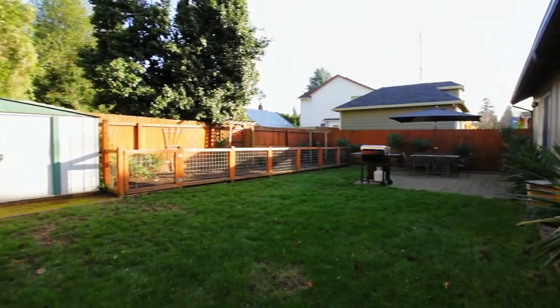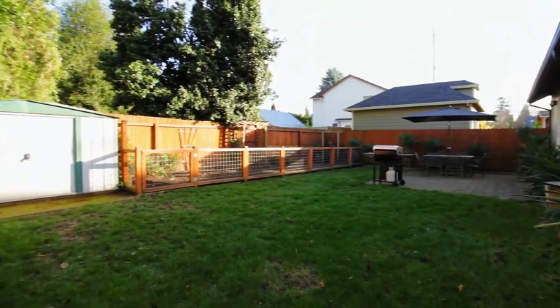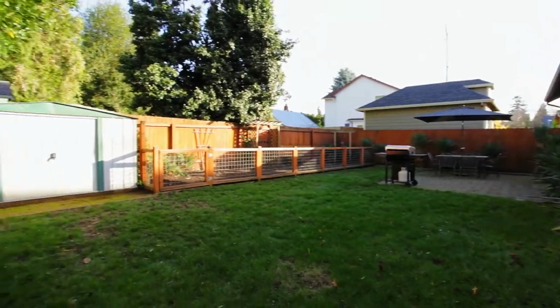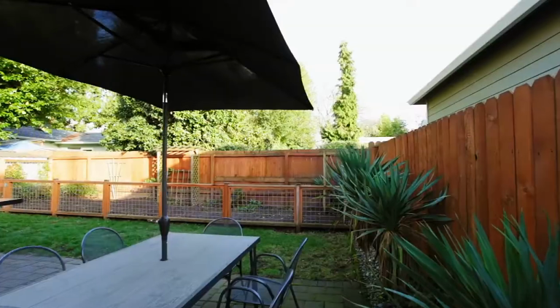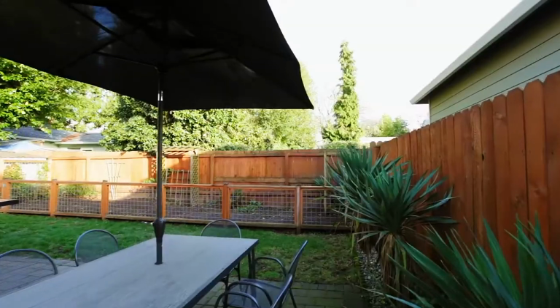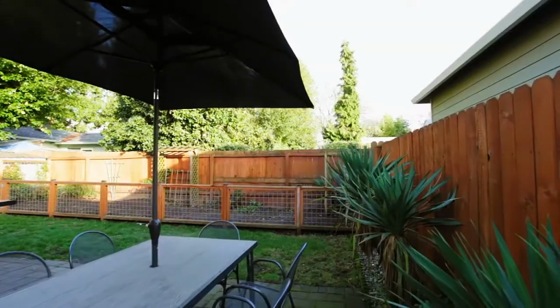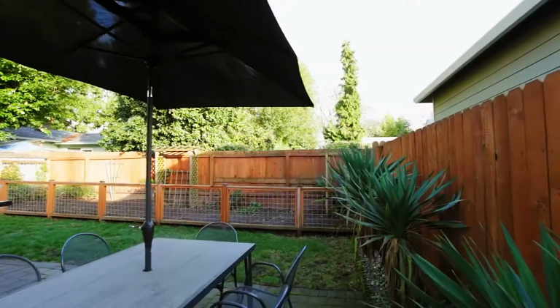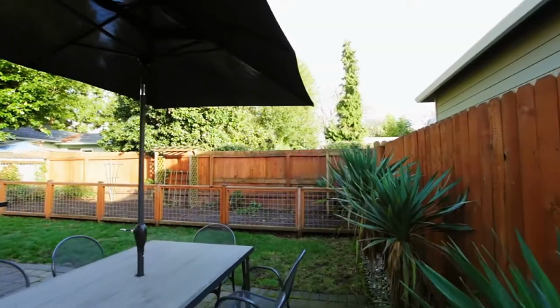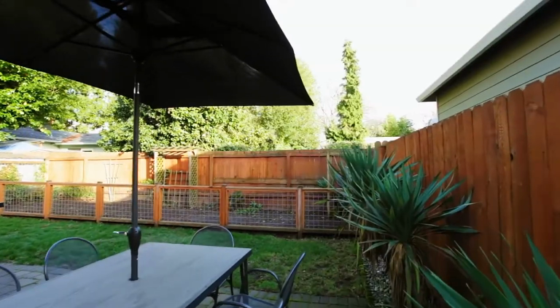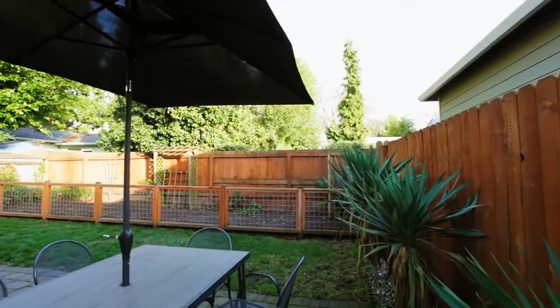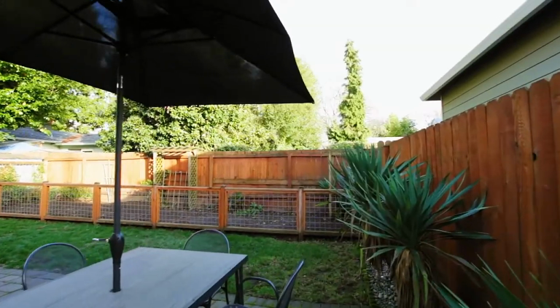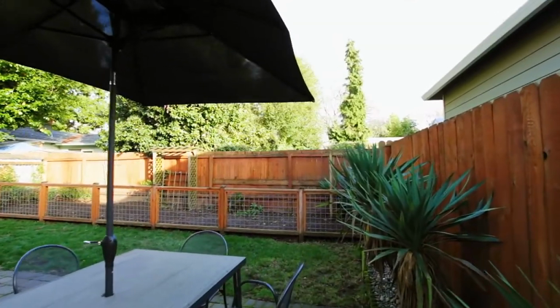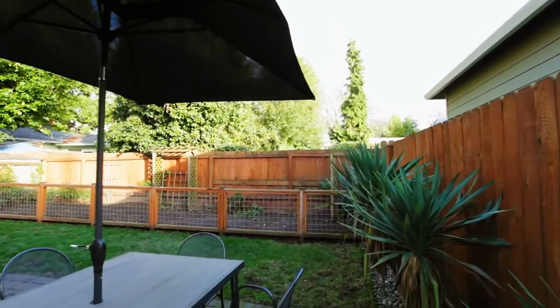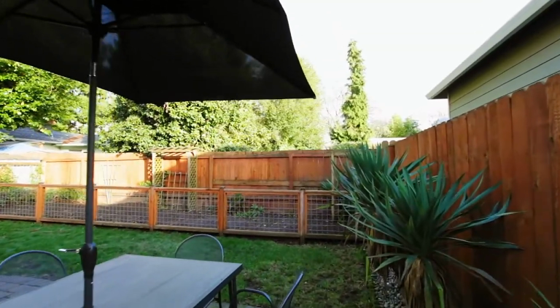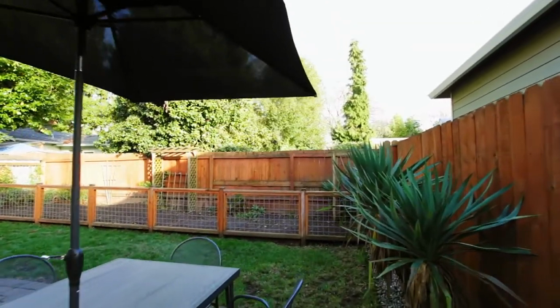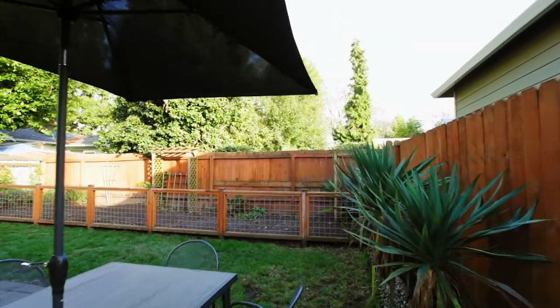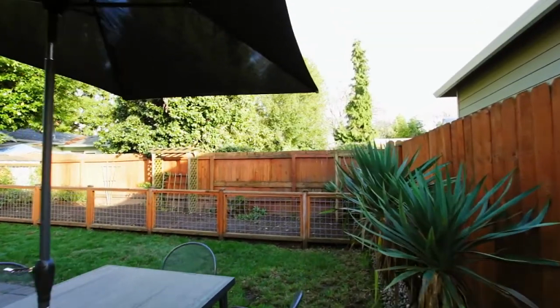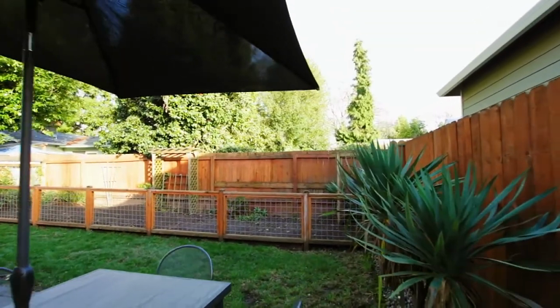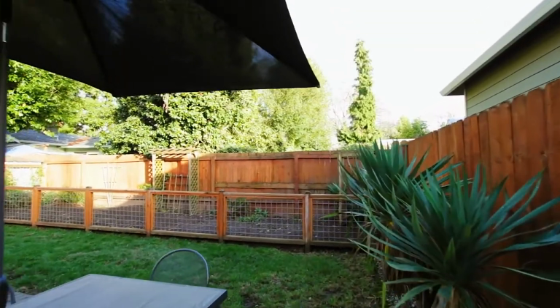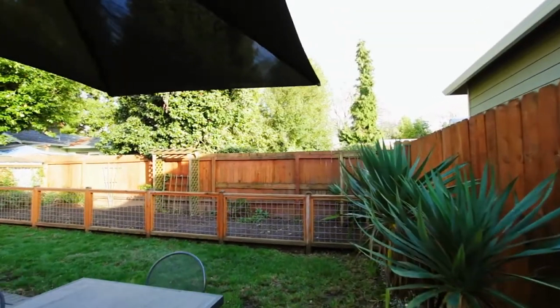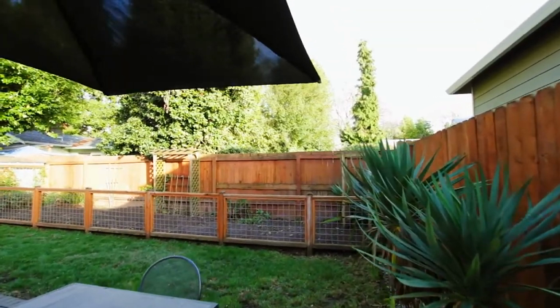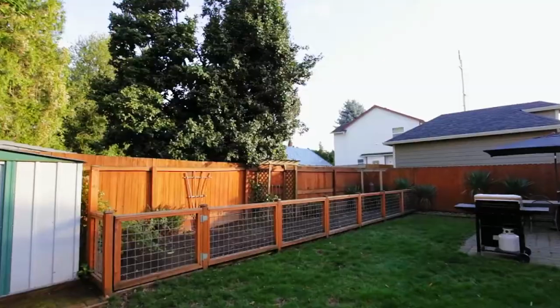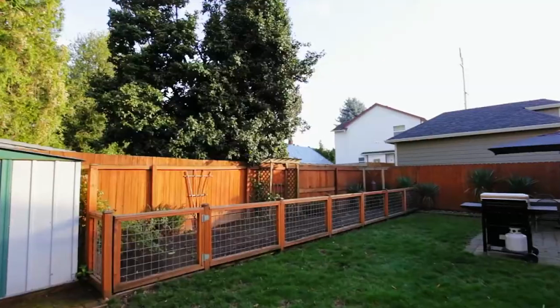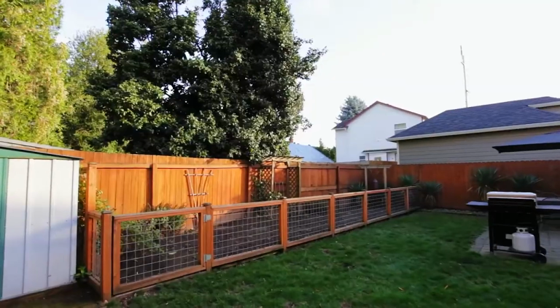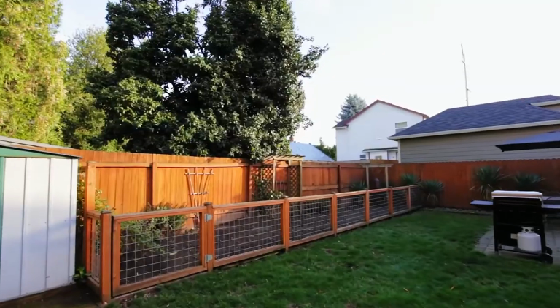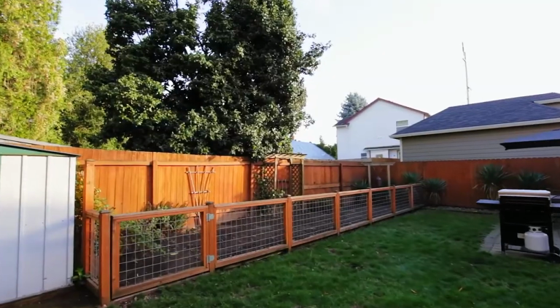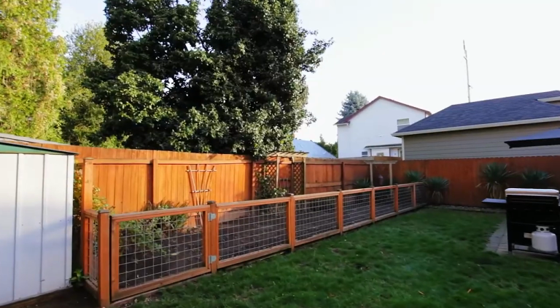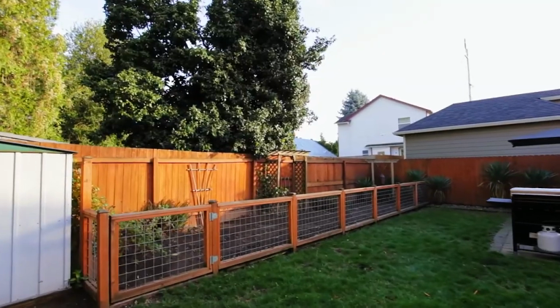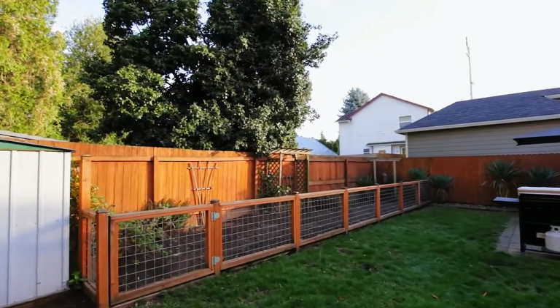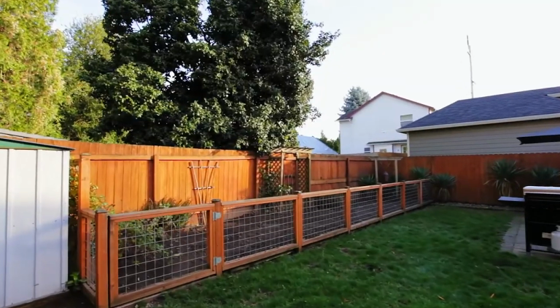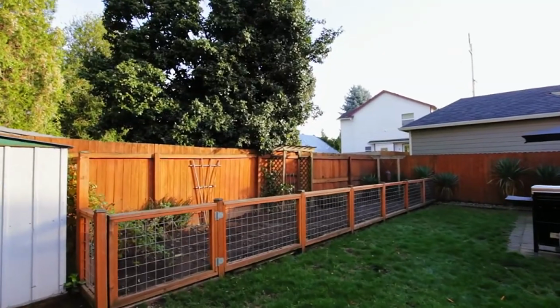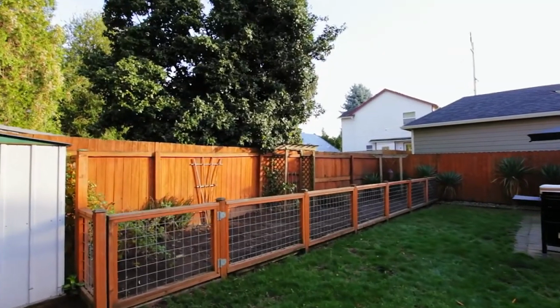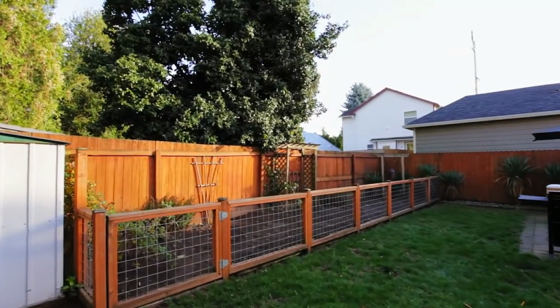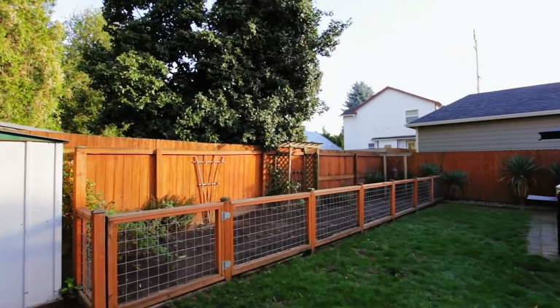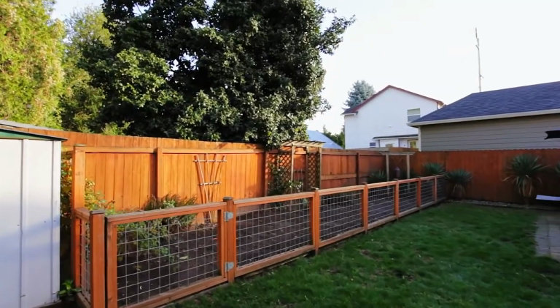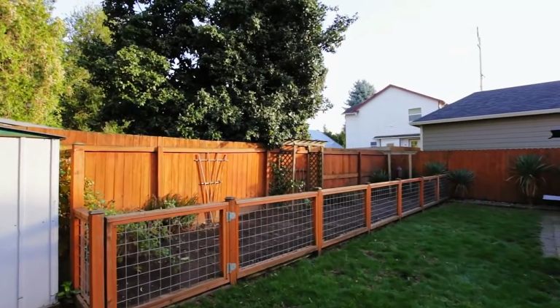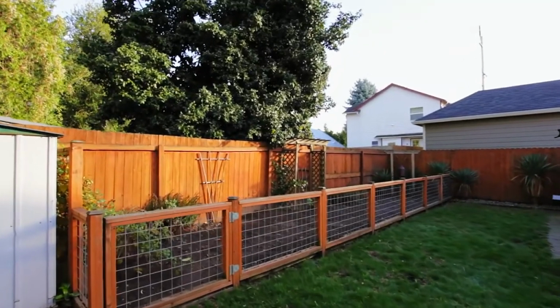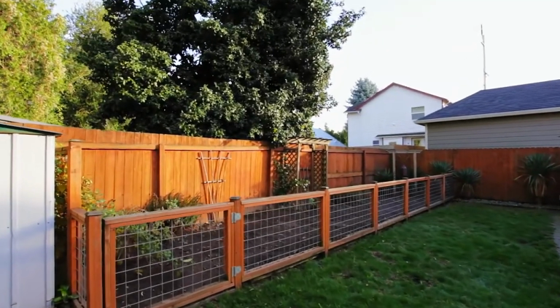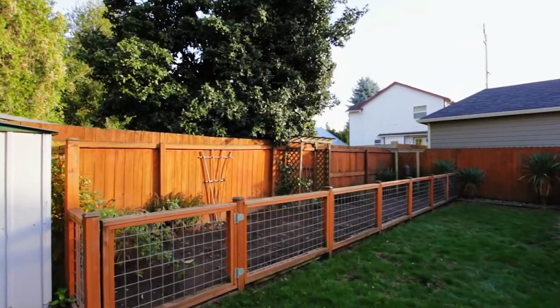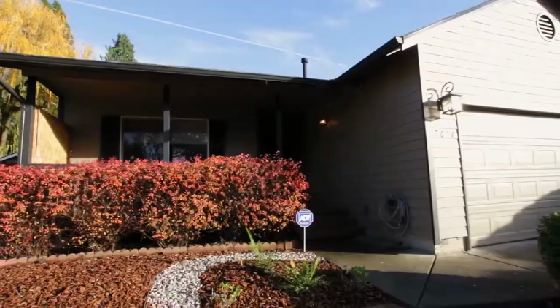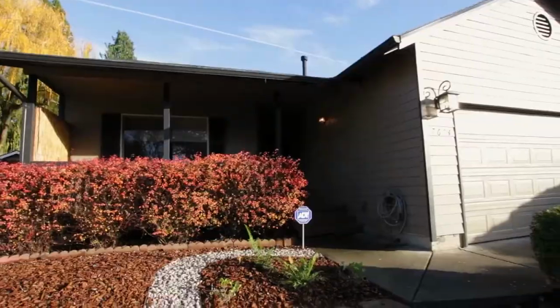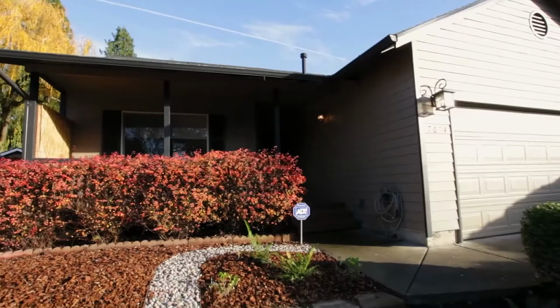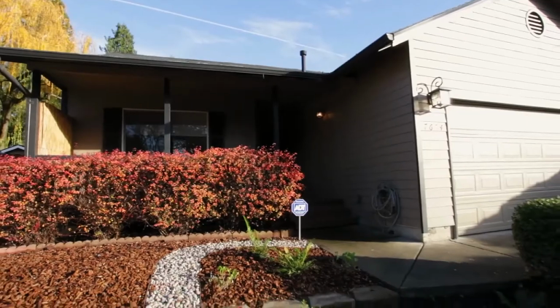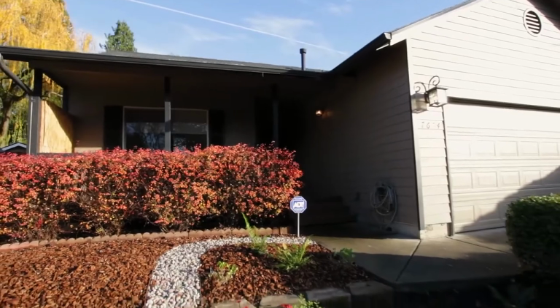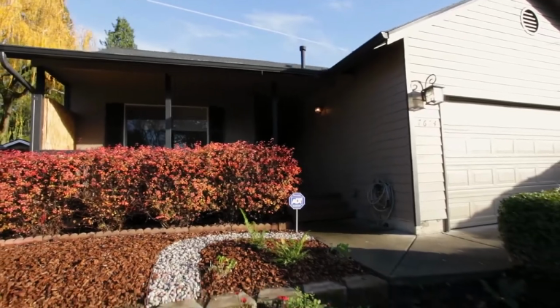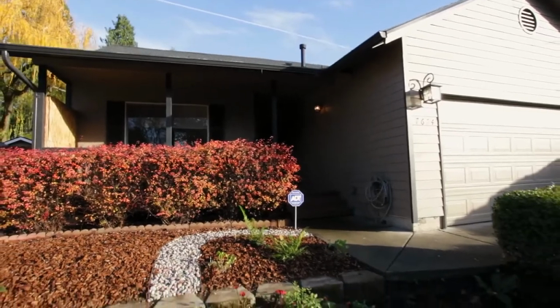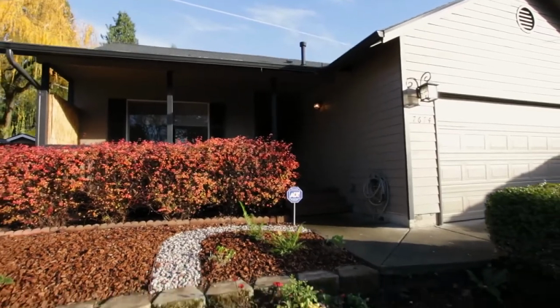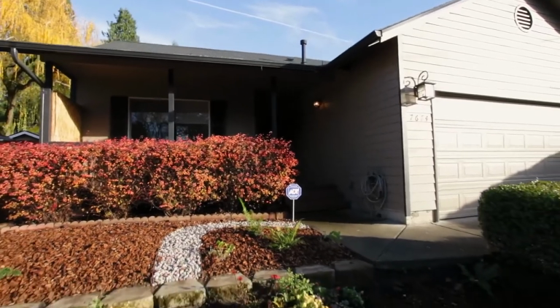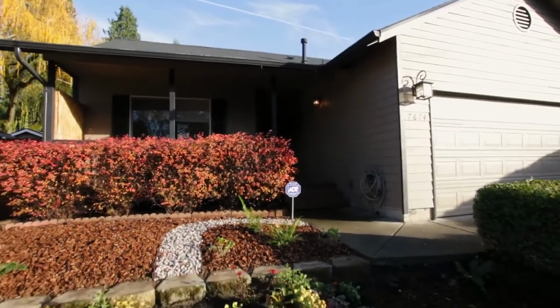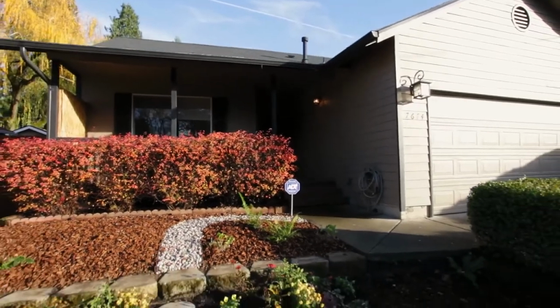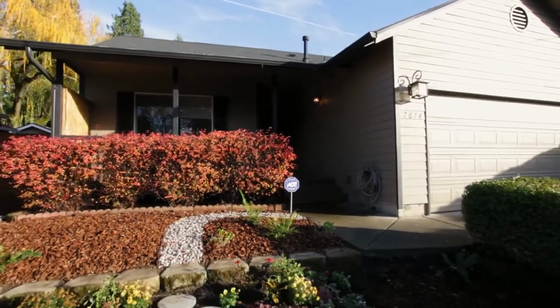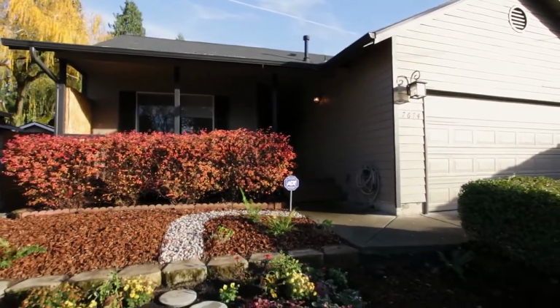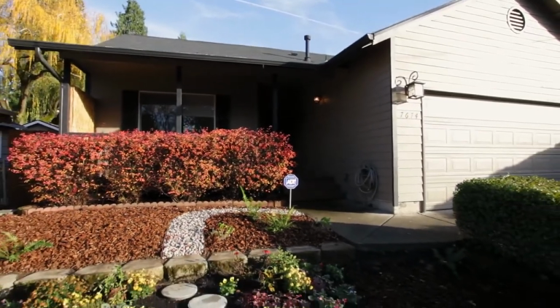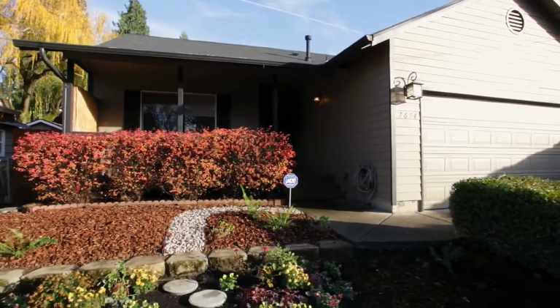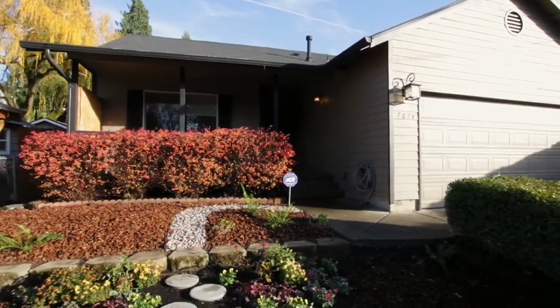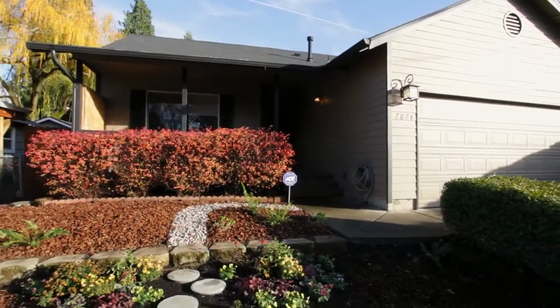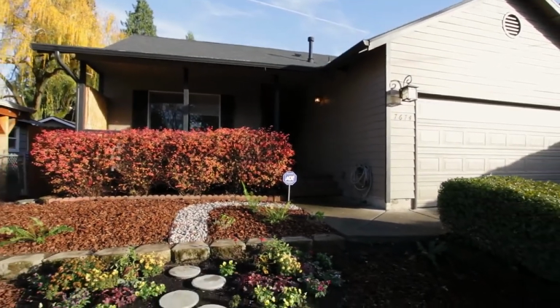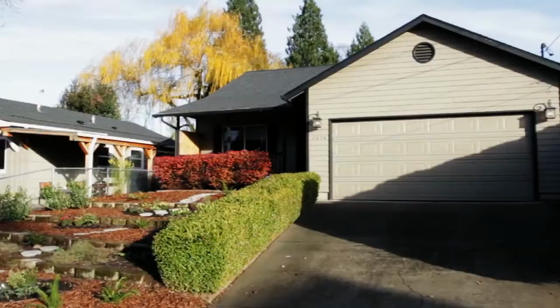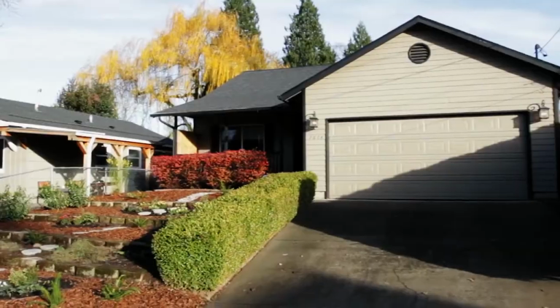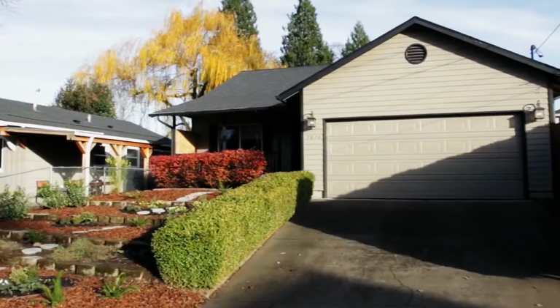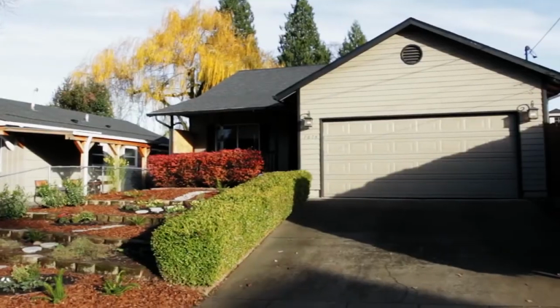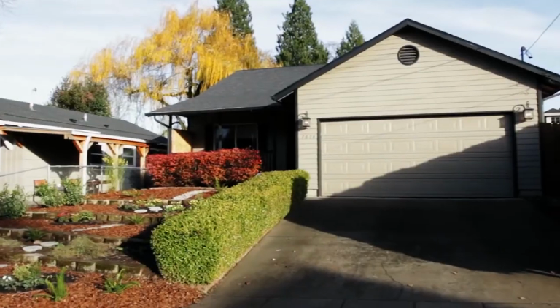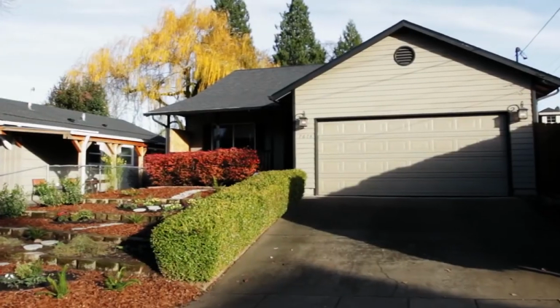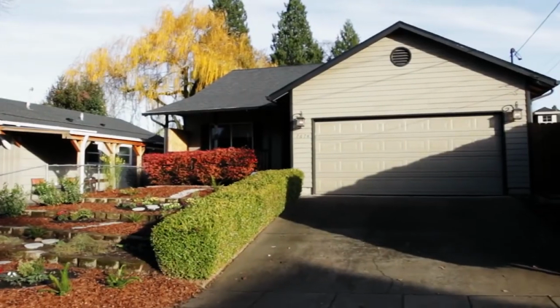From here you can walk or bike to parks, a yoga studio, coffee shop, and much more. It's ready for you here to call home.